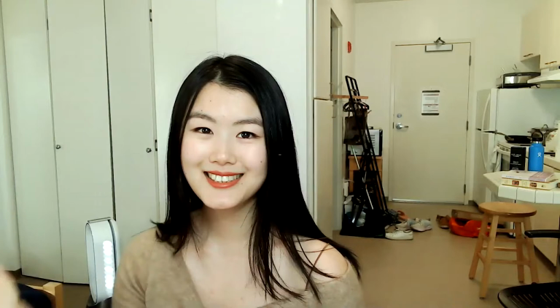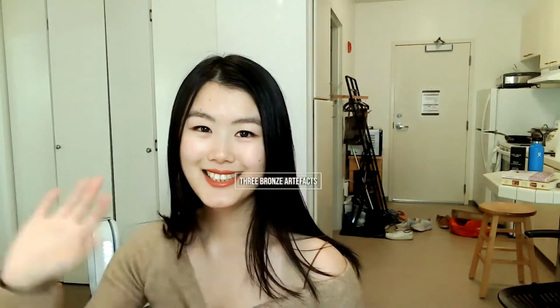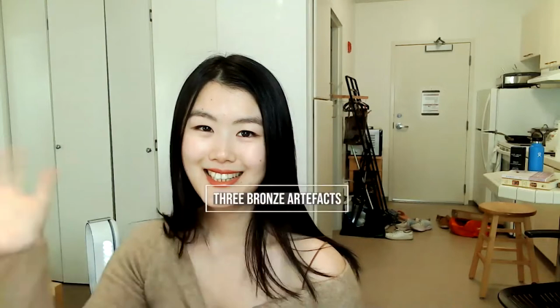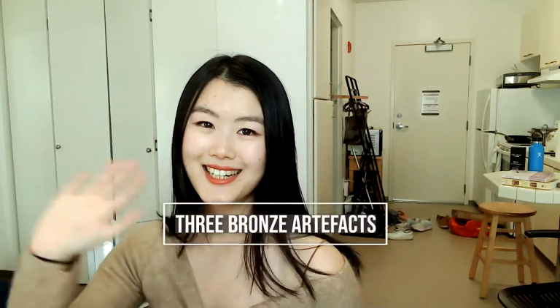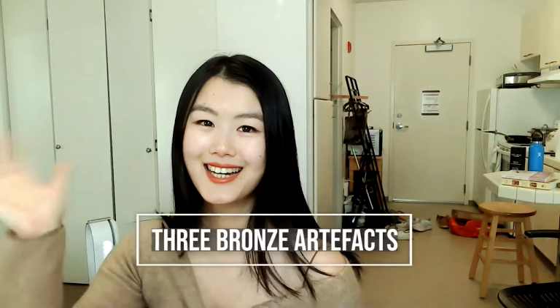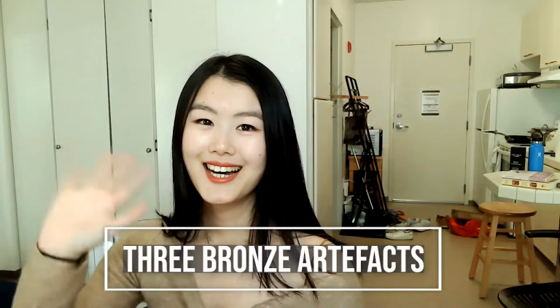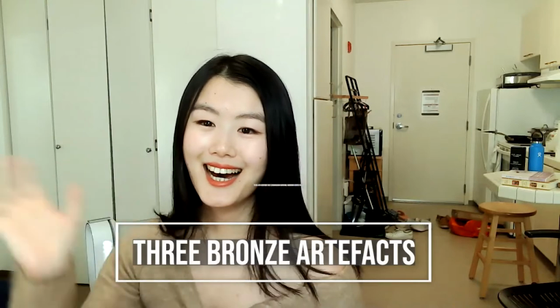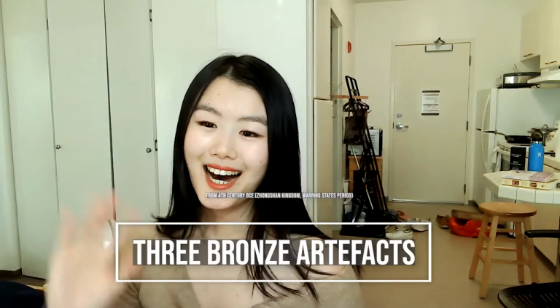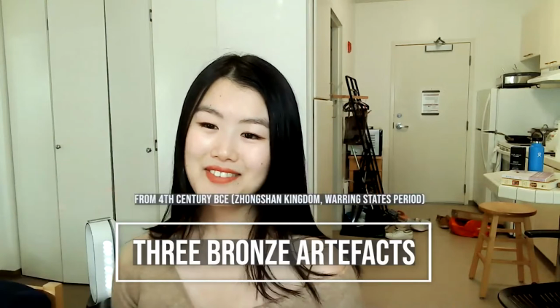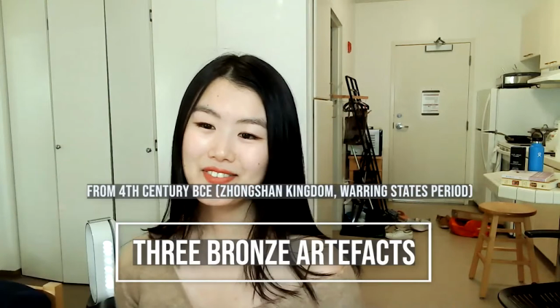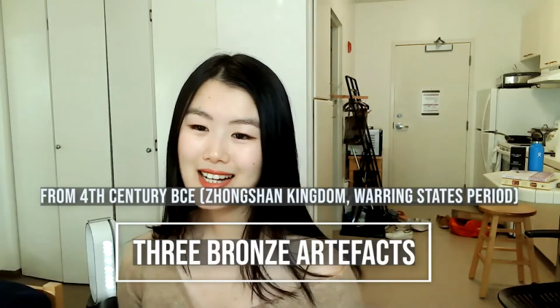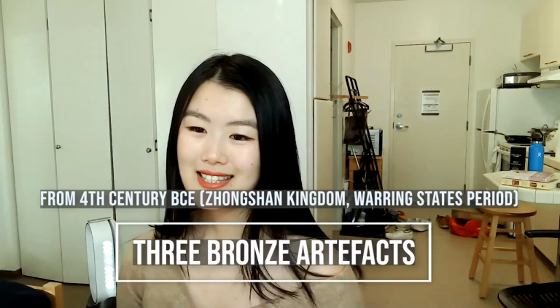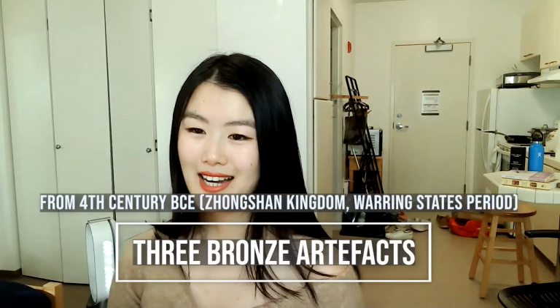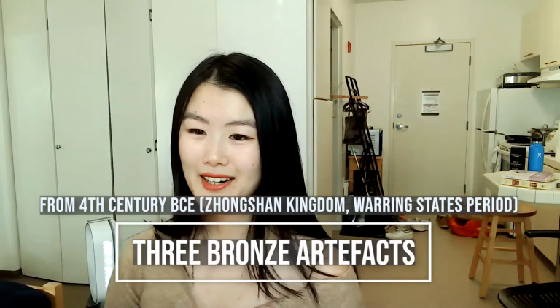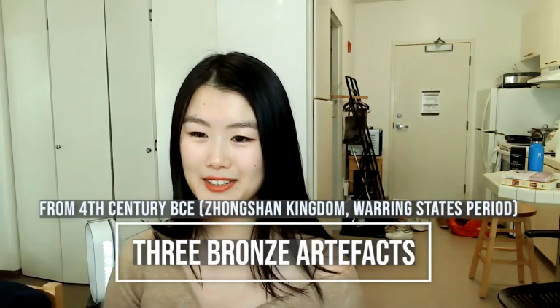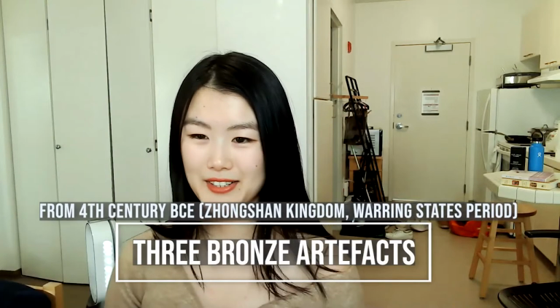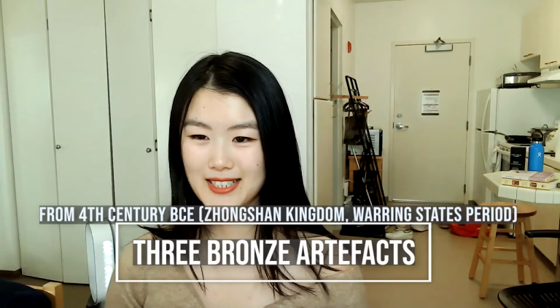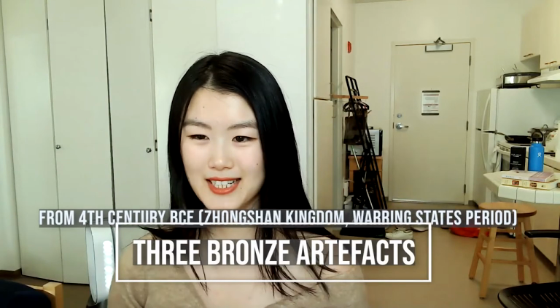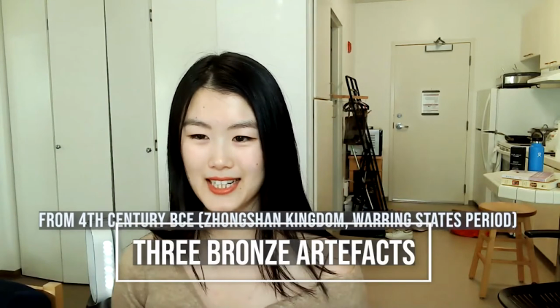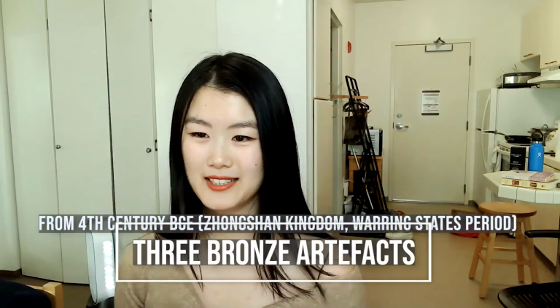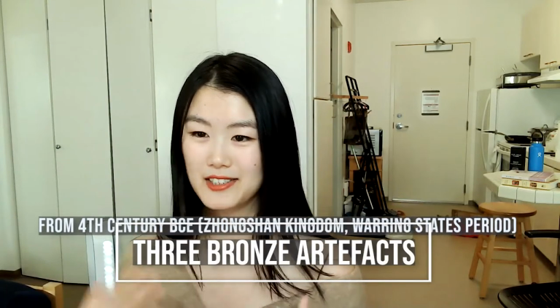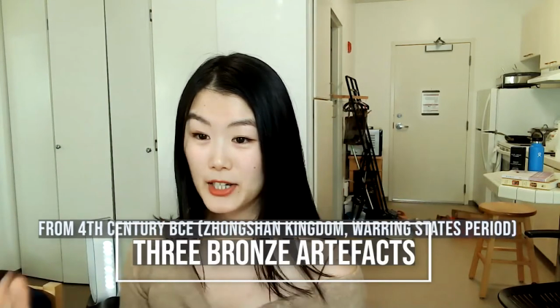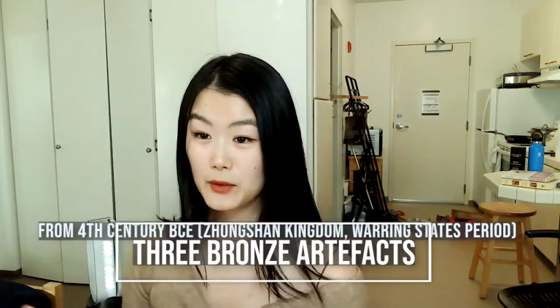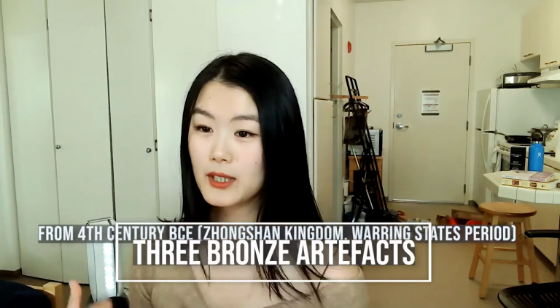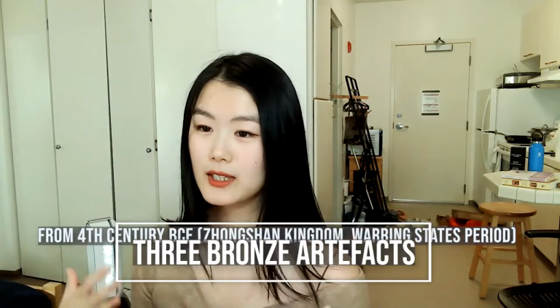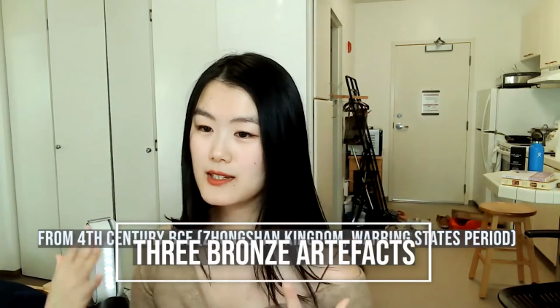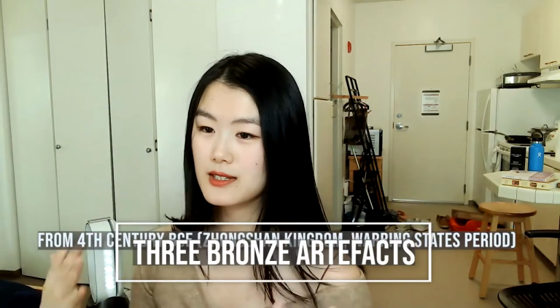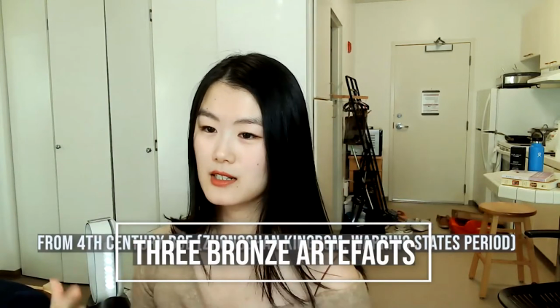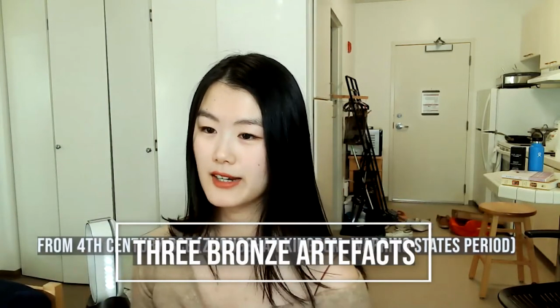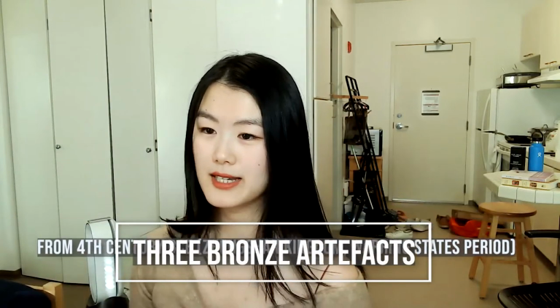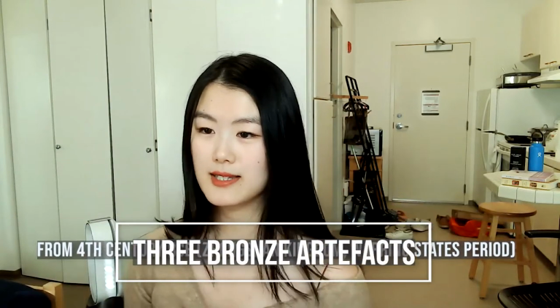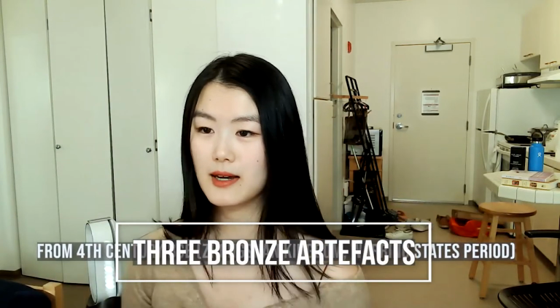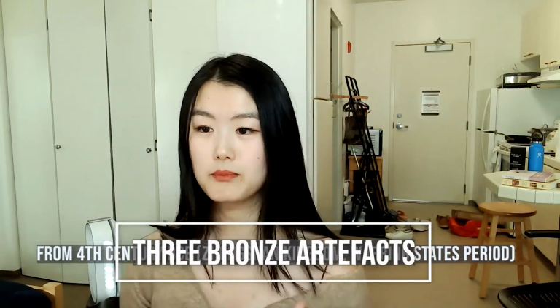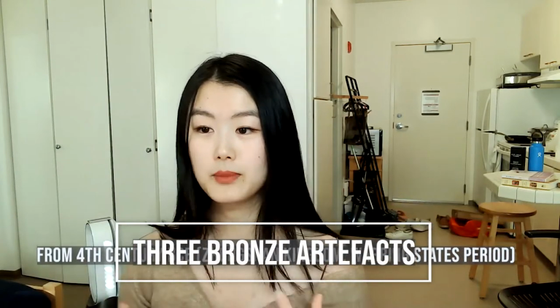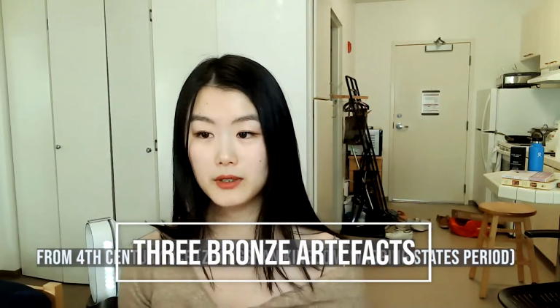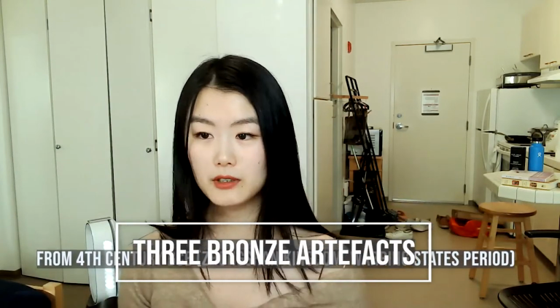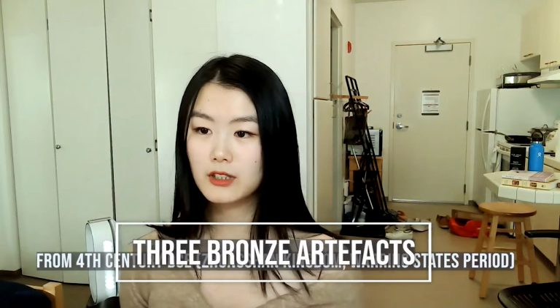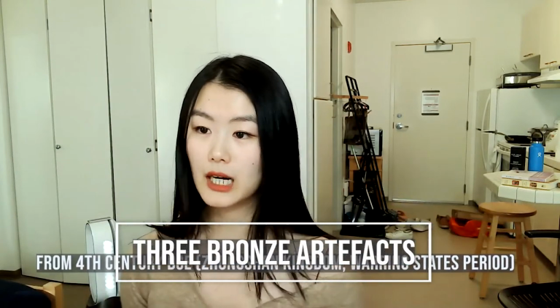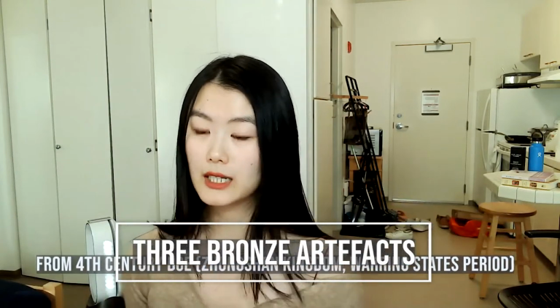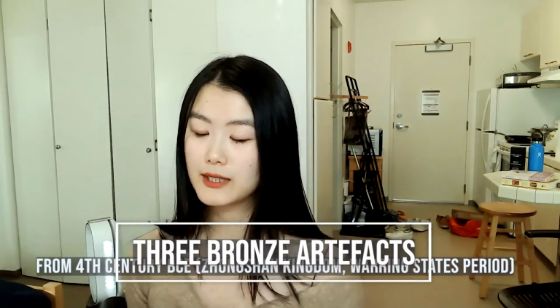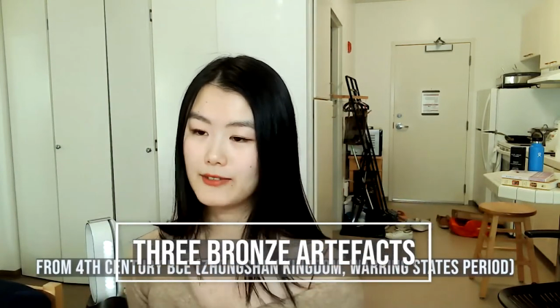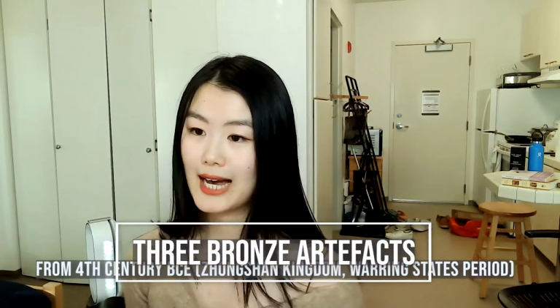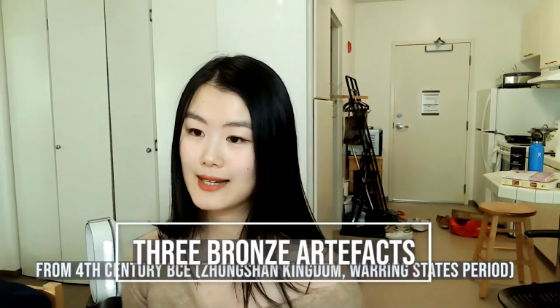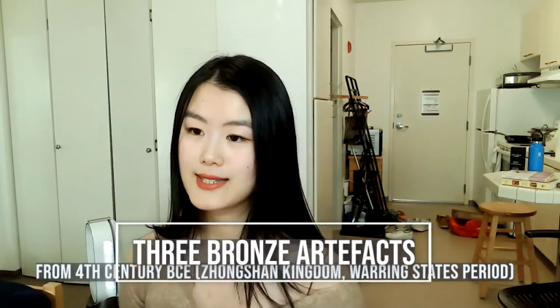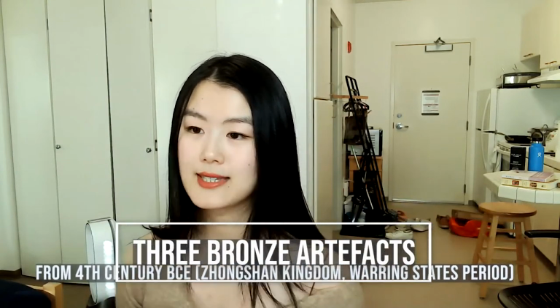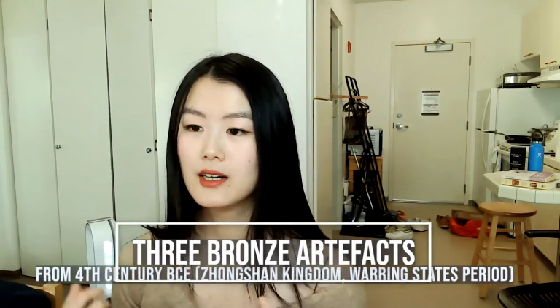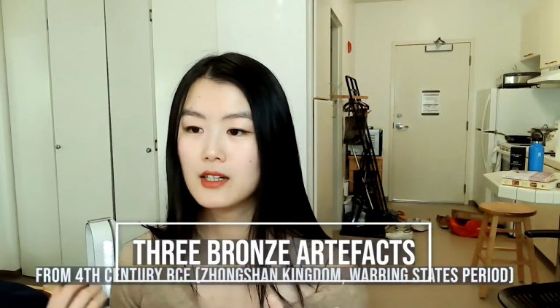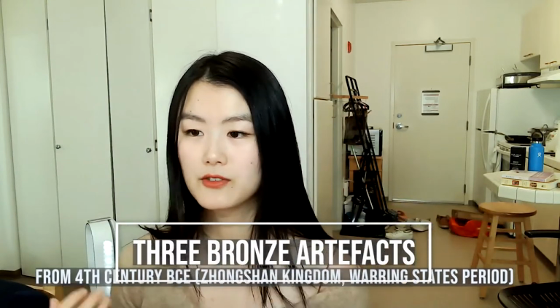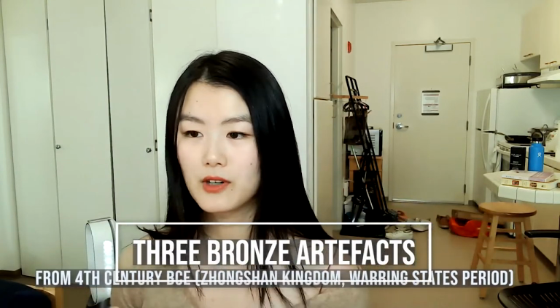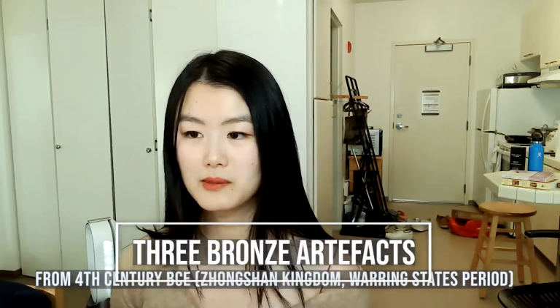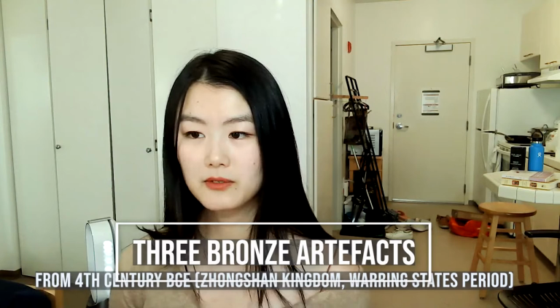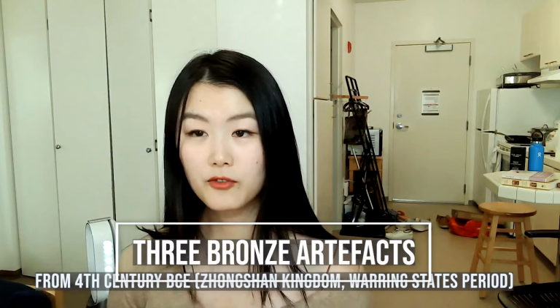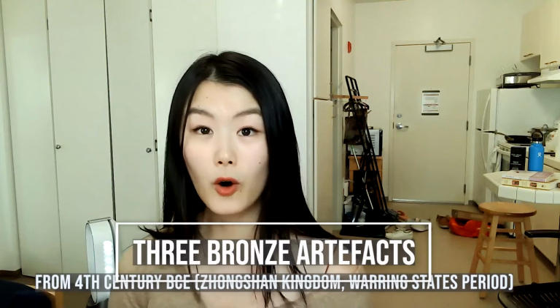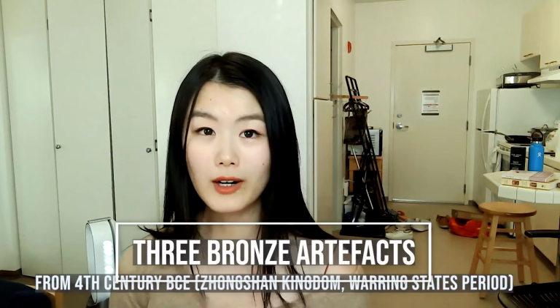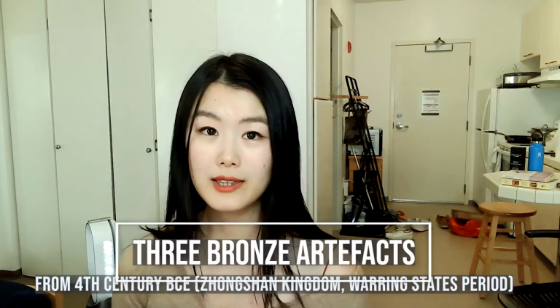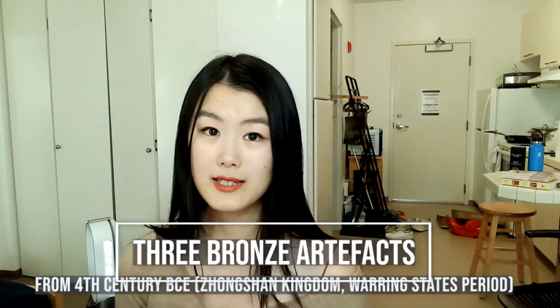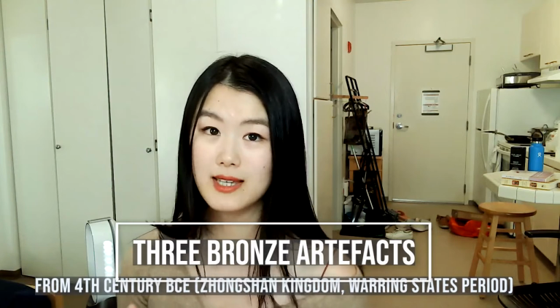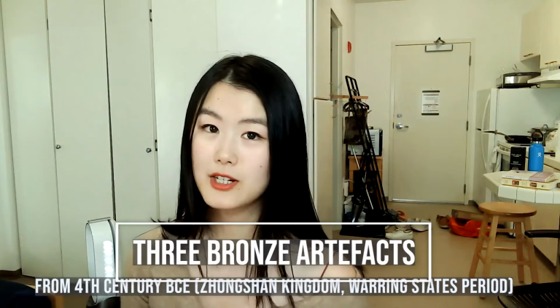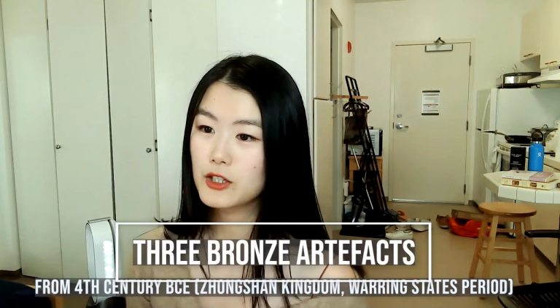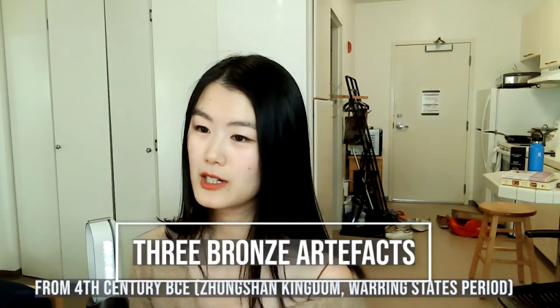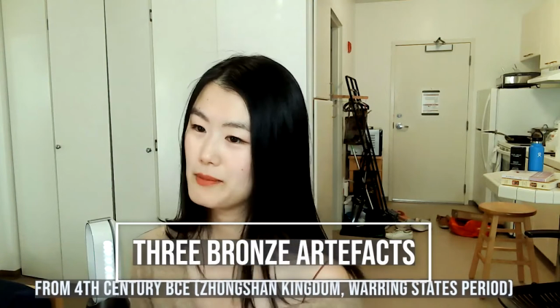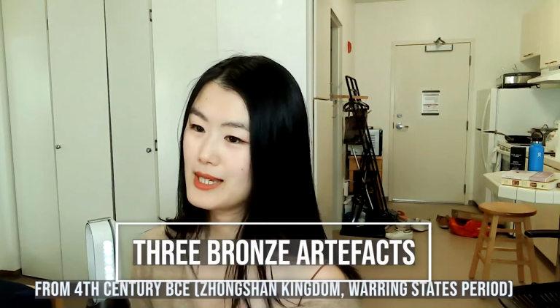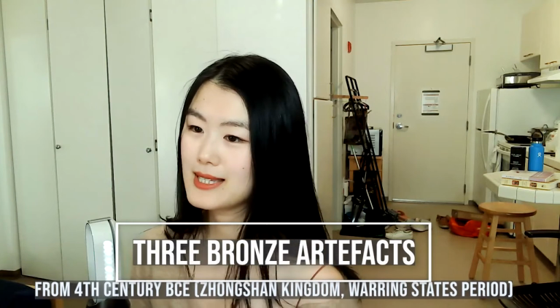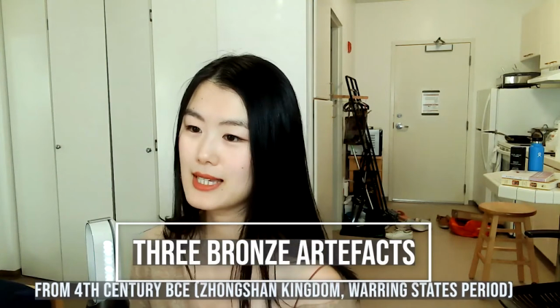Hi friends, how are you doing today? Today we're going to survey some beautiful artifacts from 4th century BC.